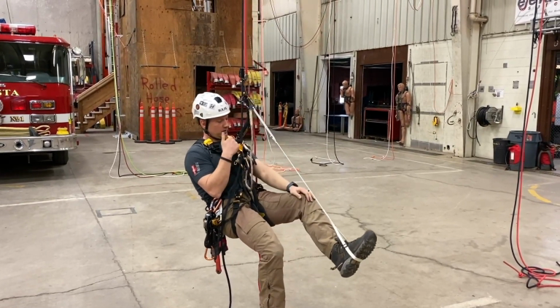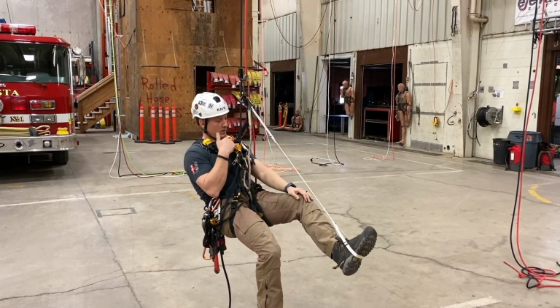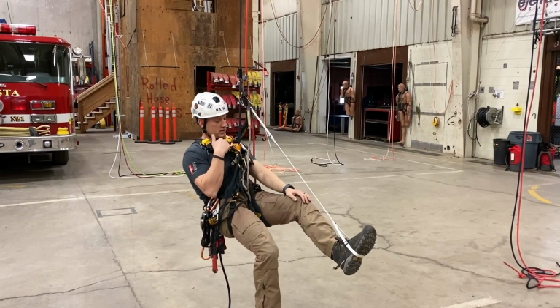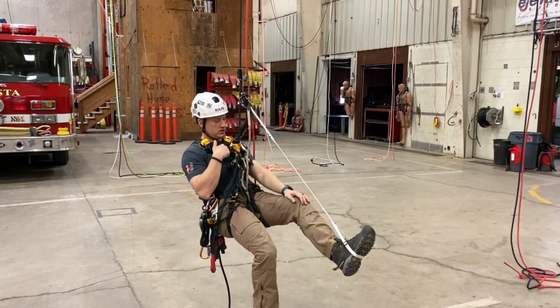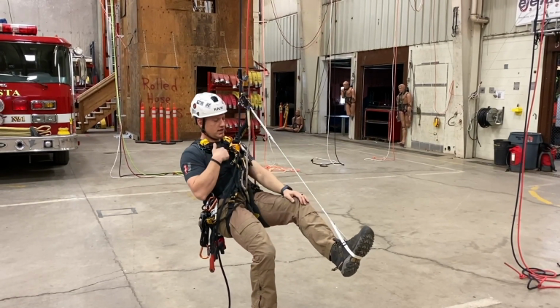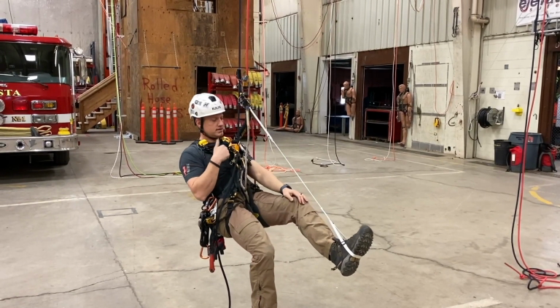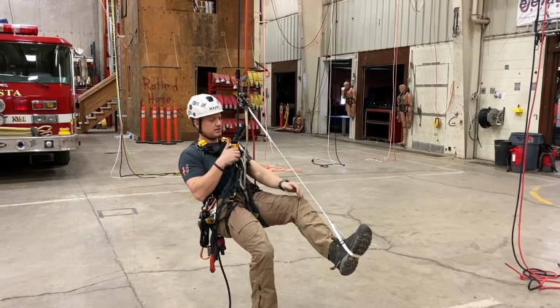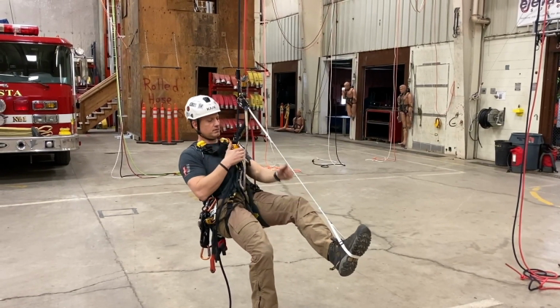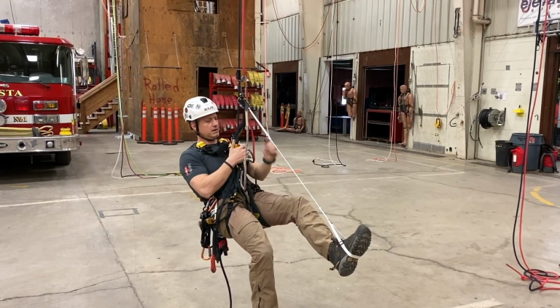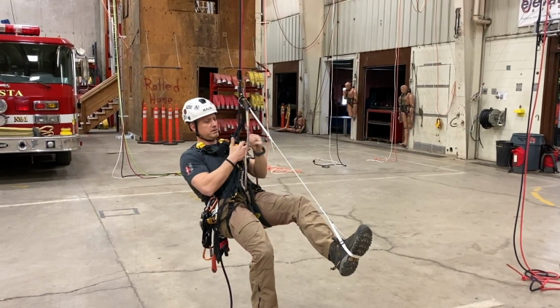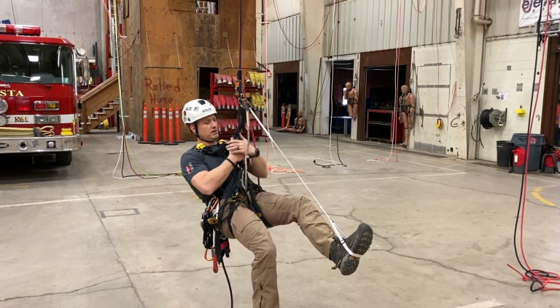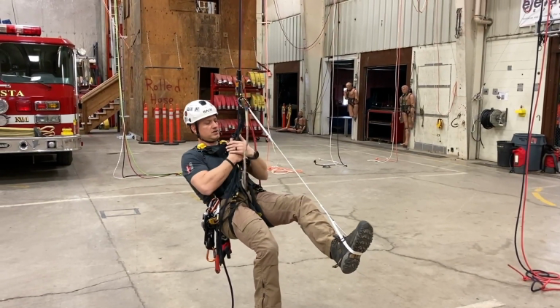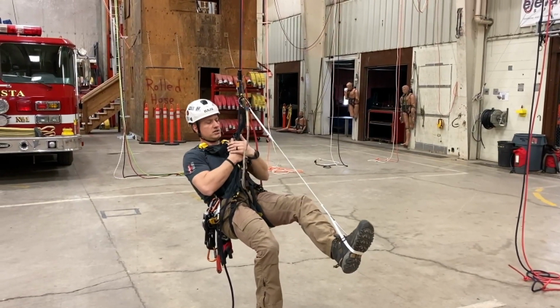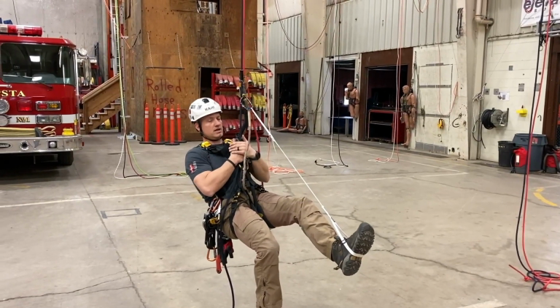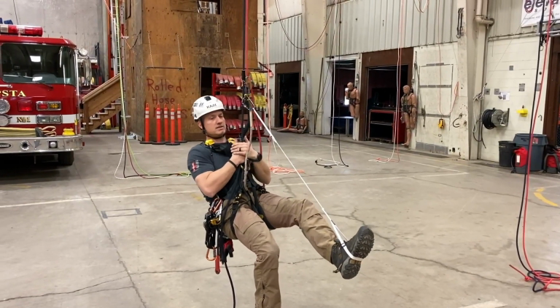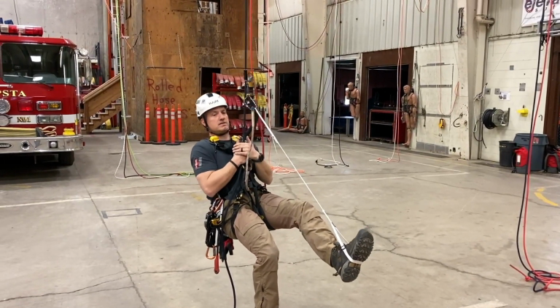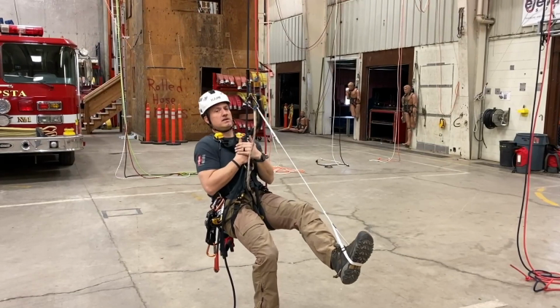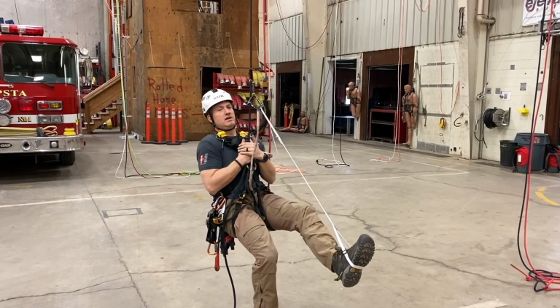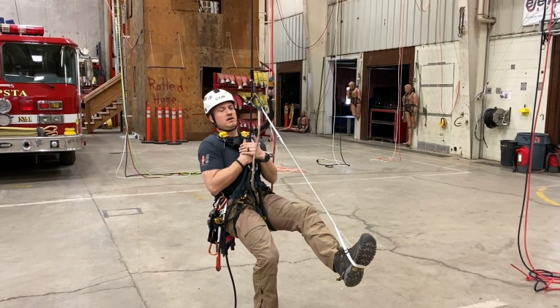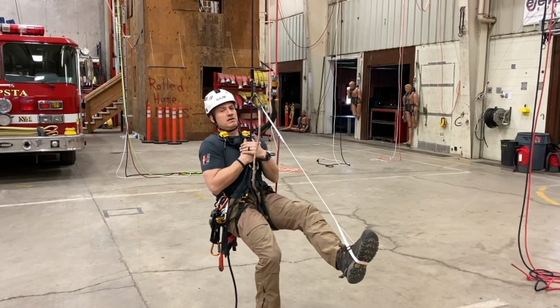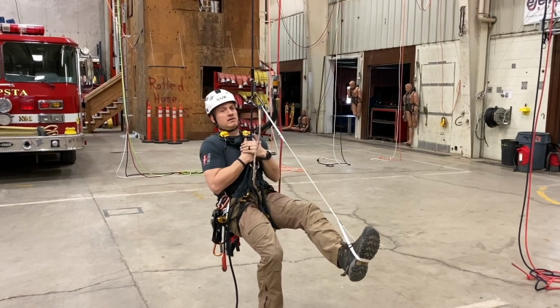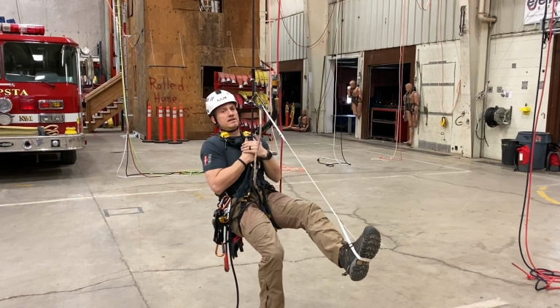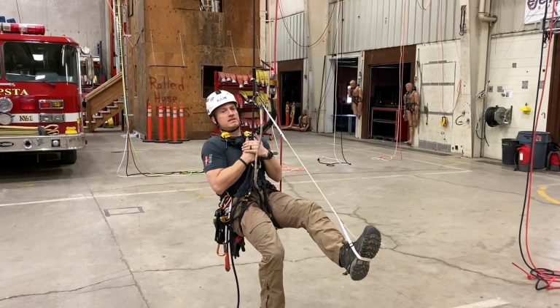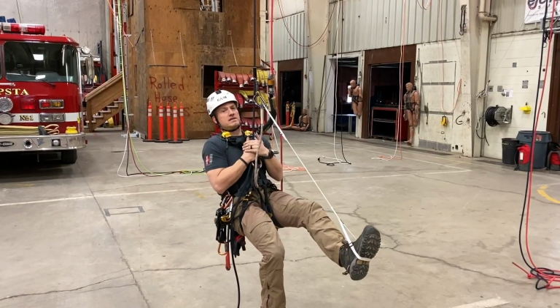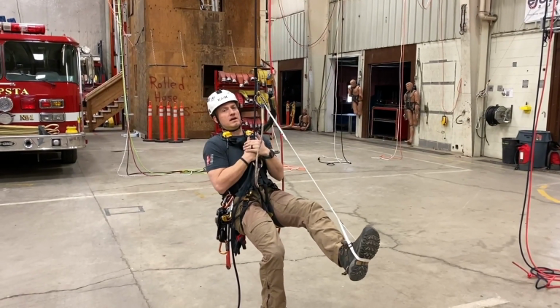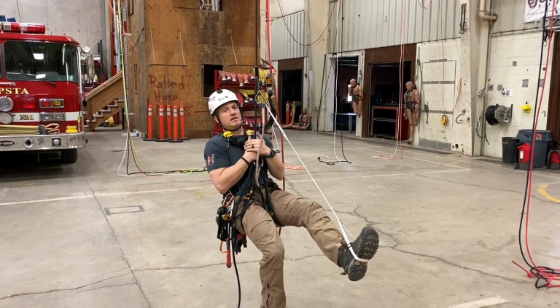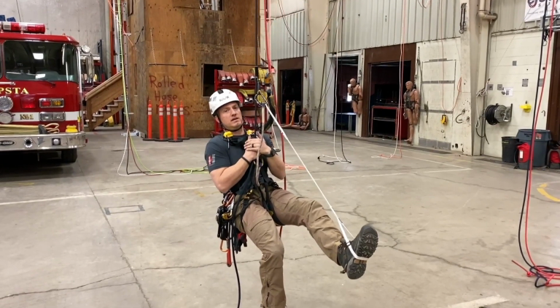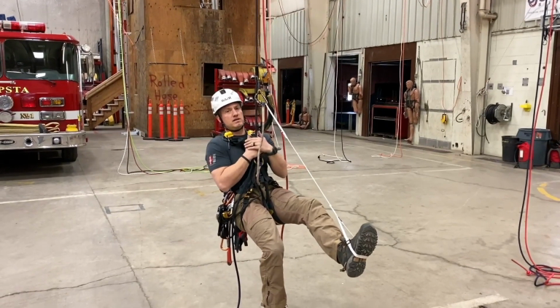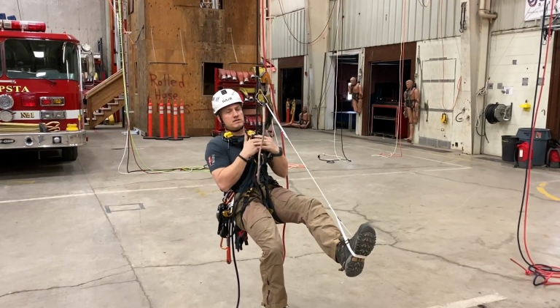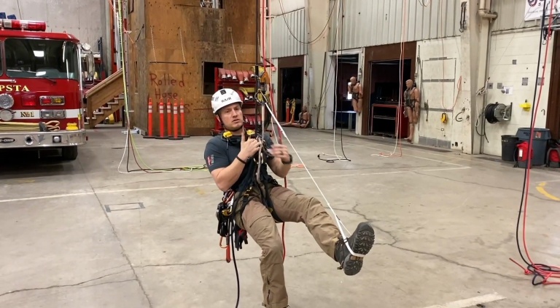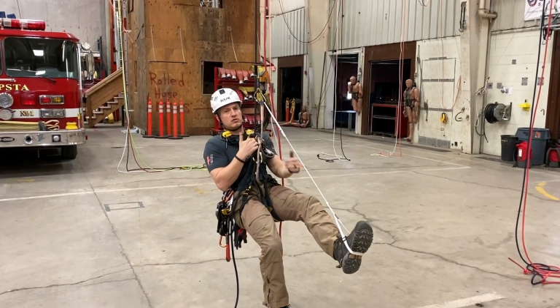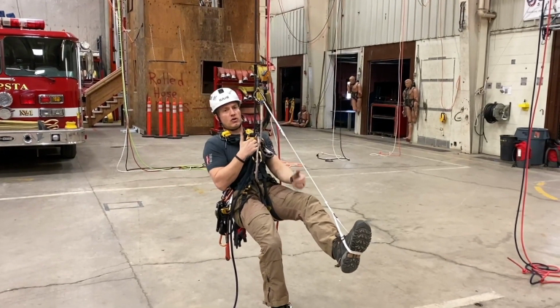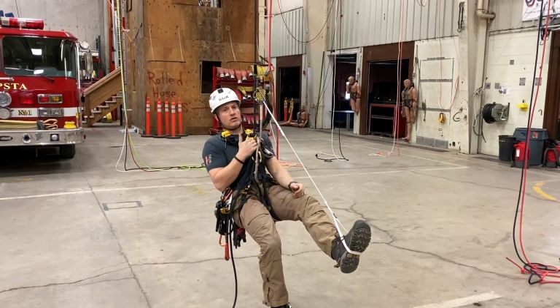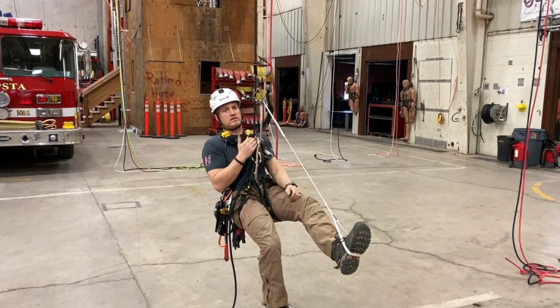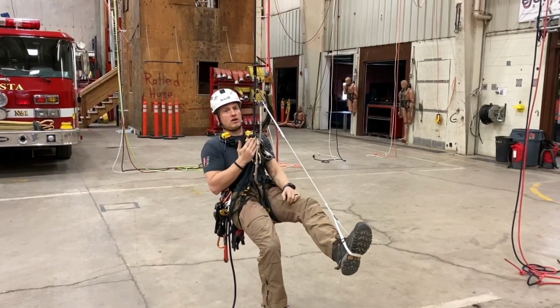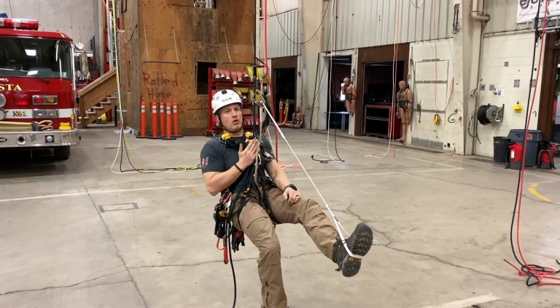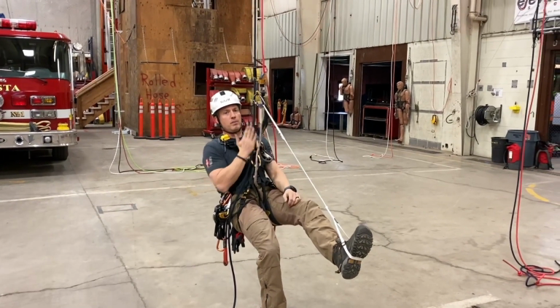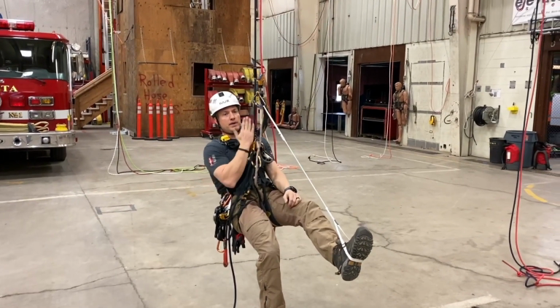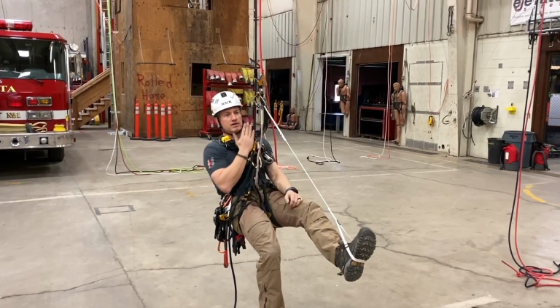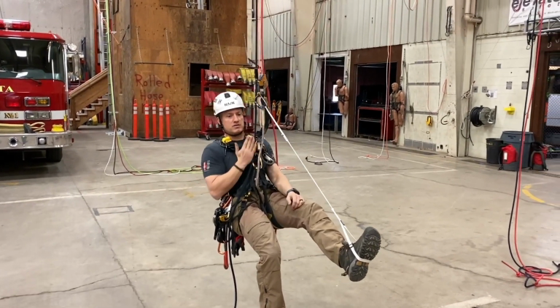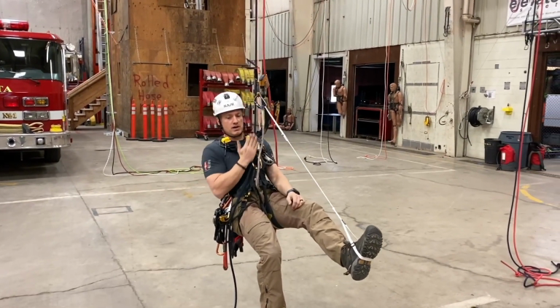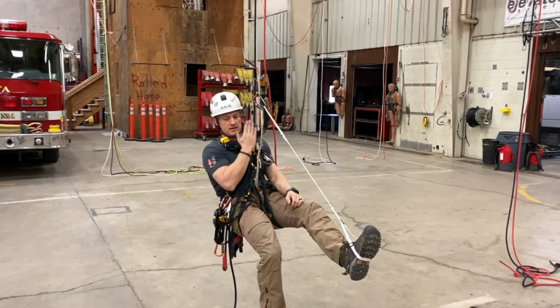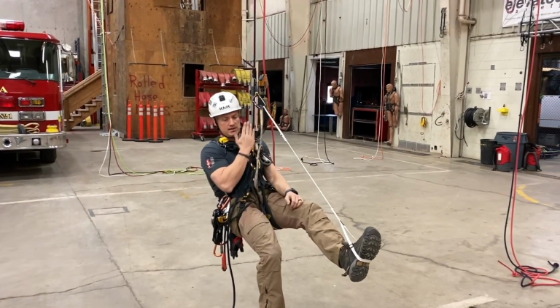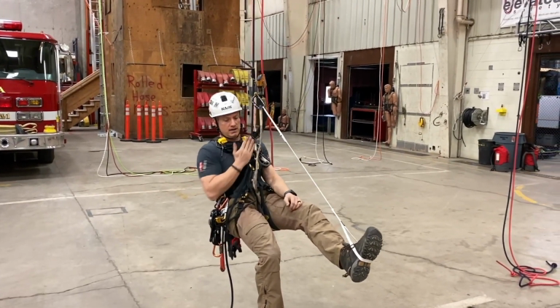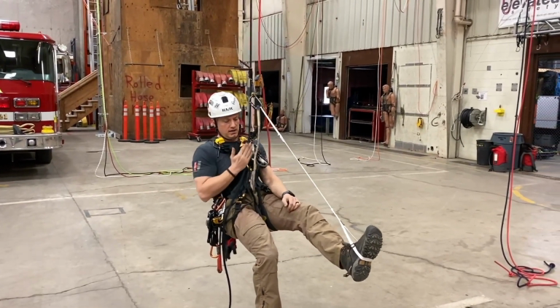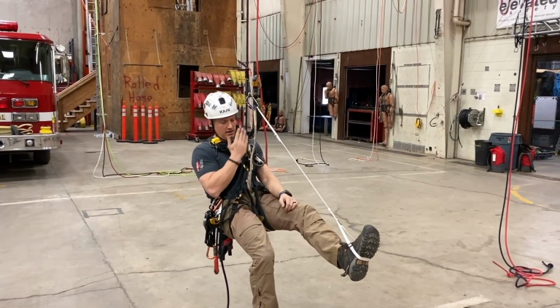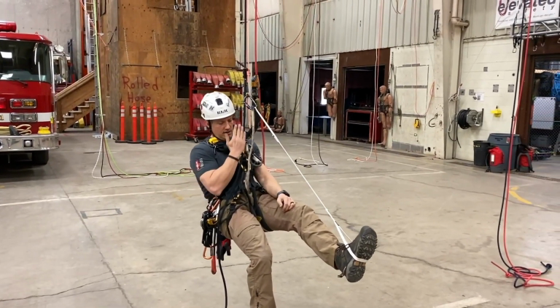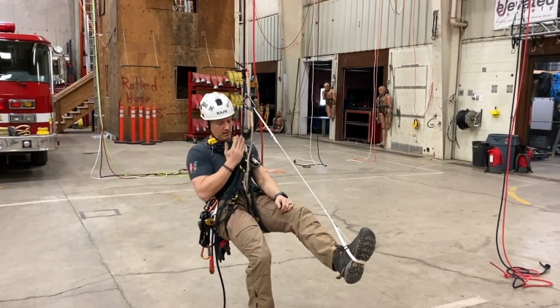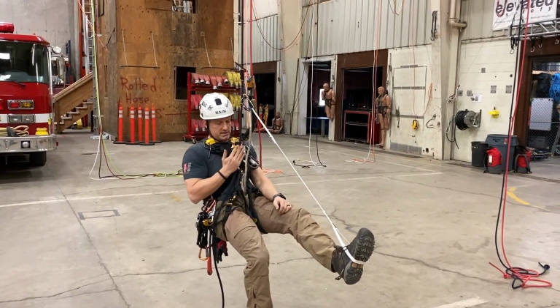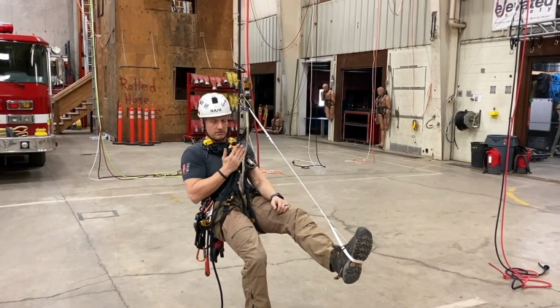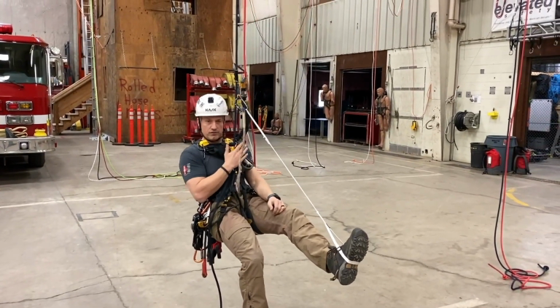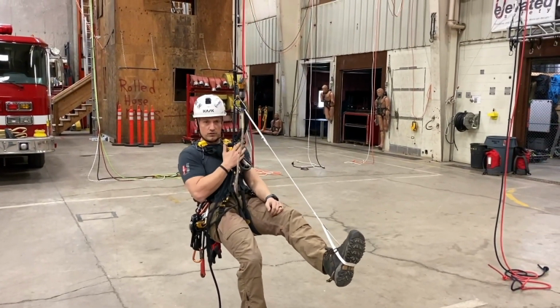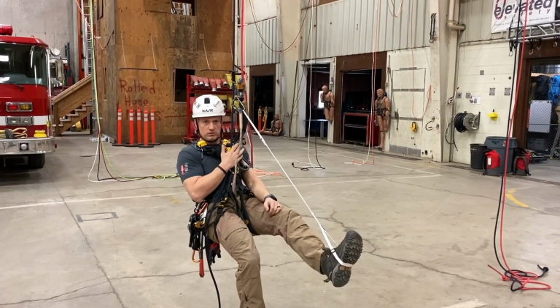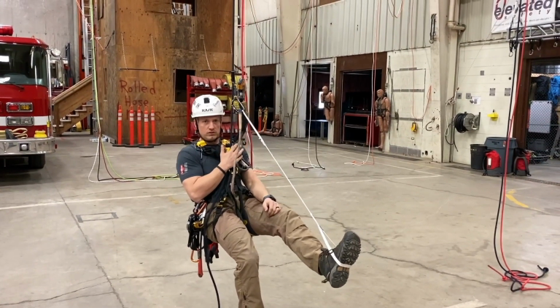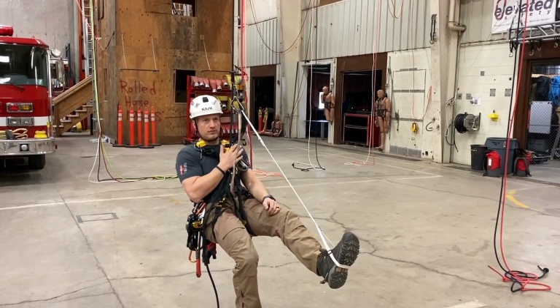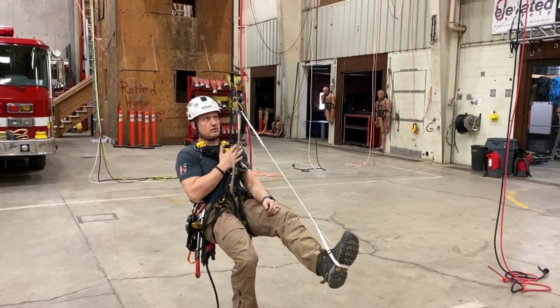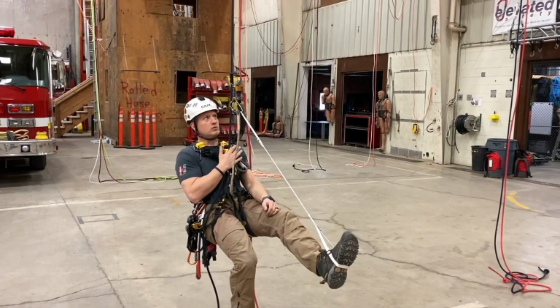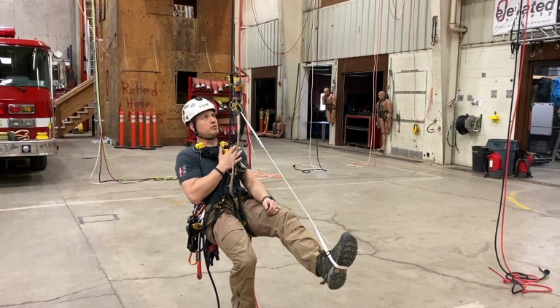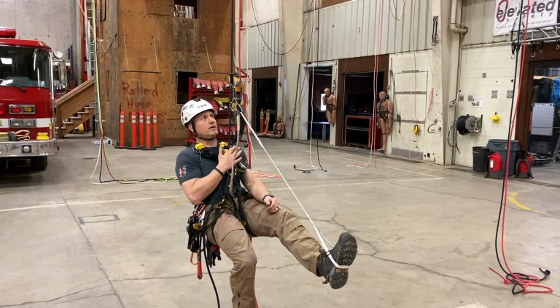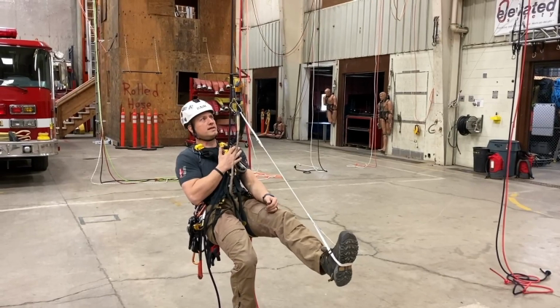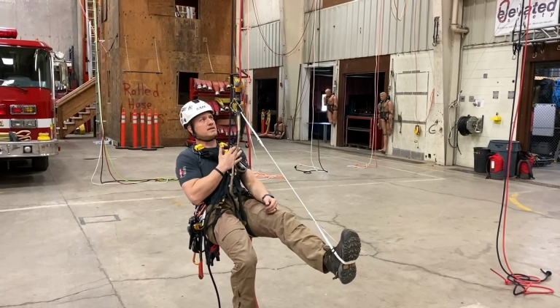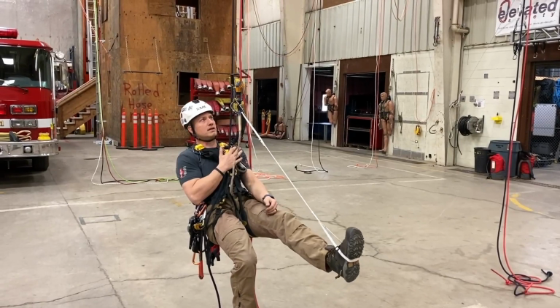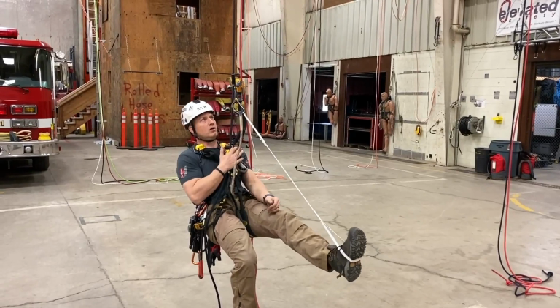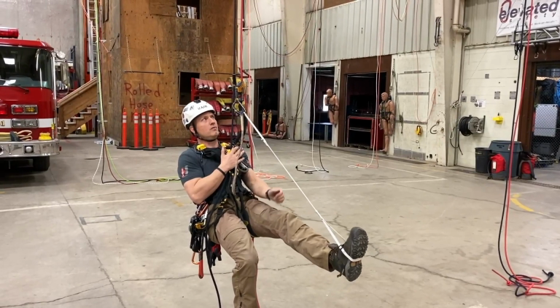My chest — I'm keeping my chest nice and tight into the crawl as I go up, trying to stay in a nice and vertical plane as I go.